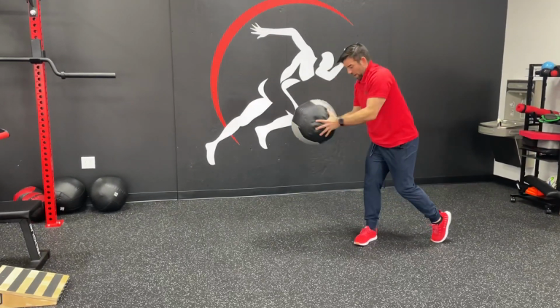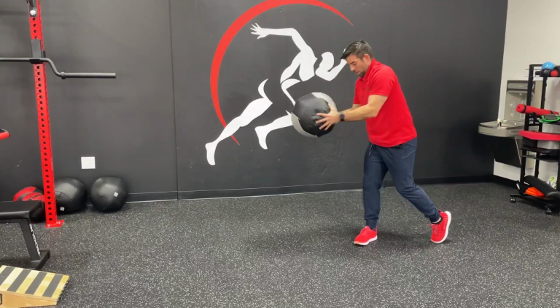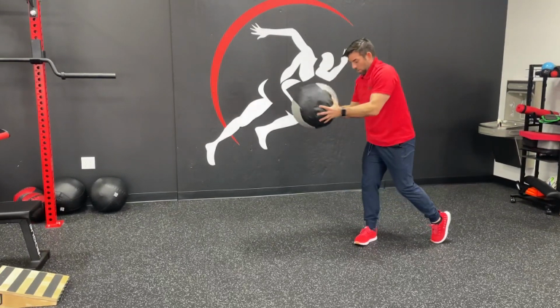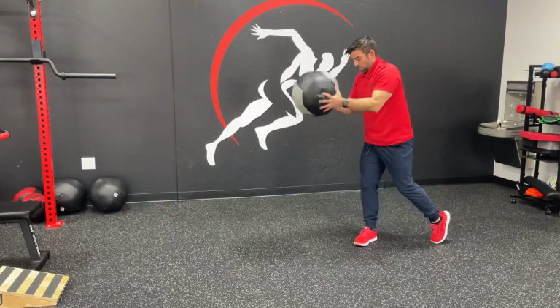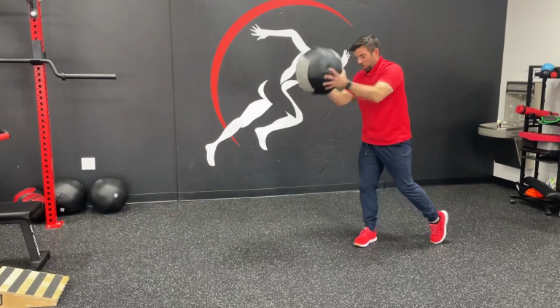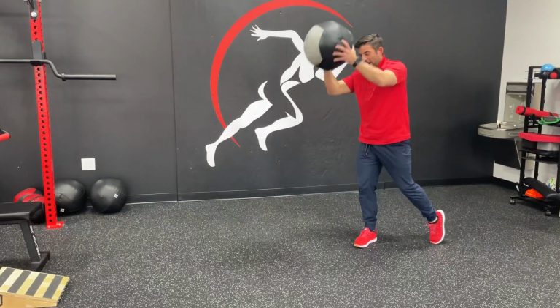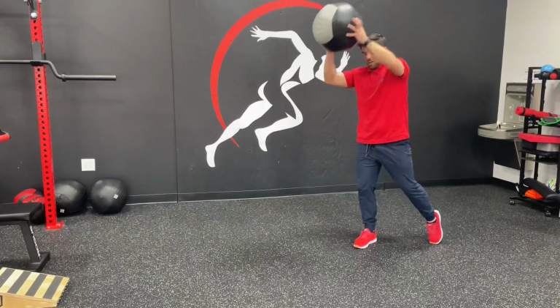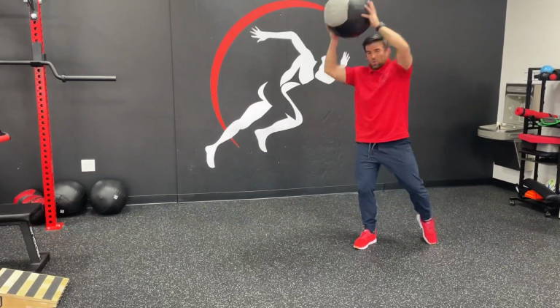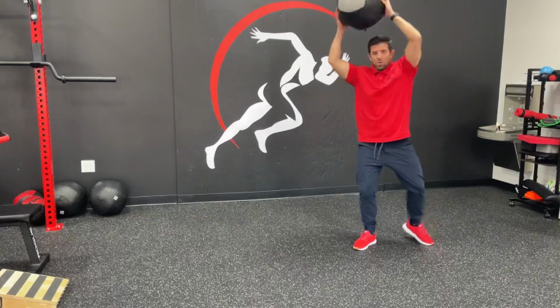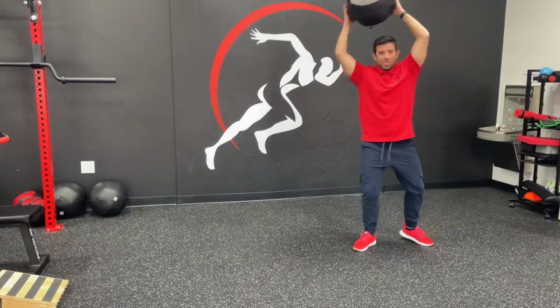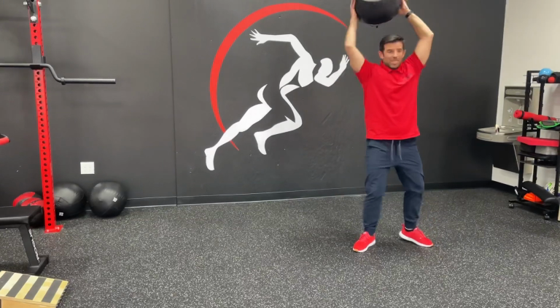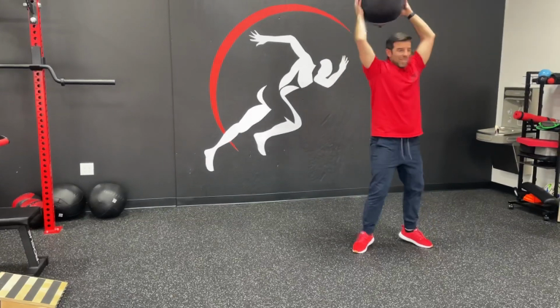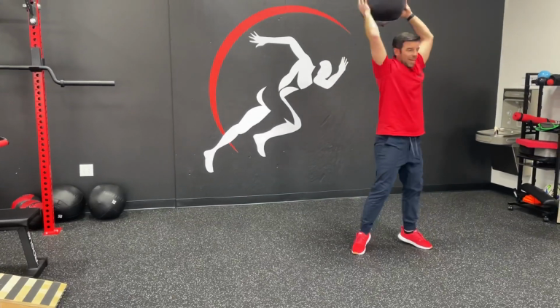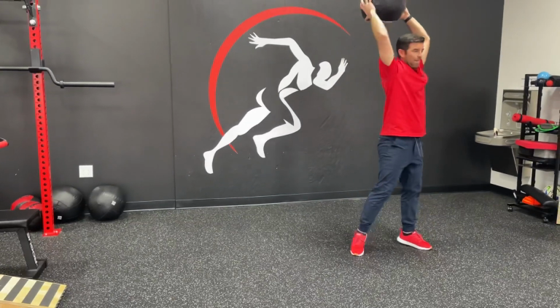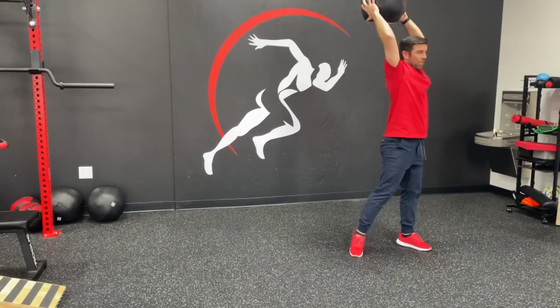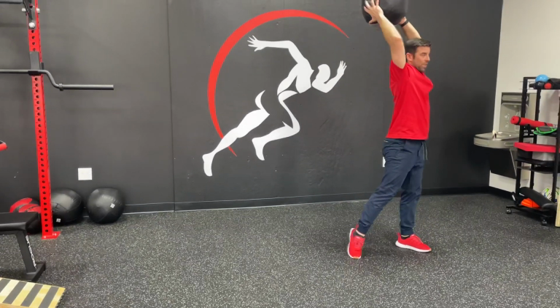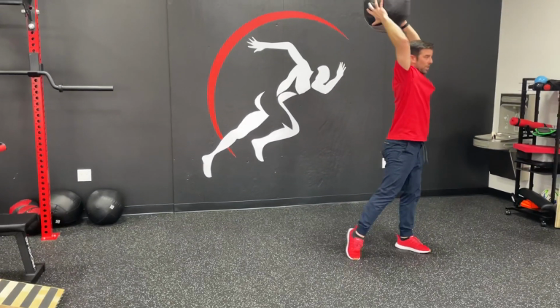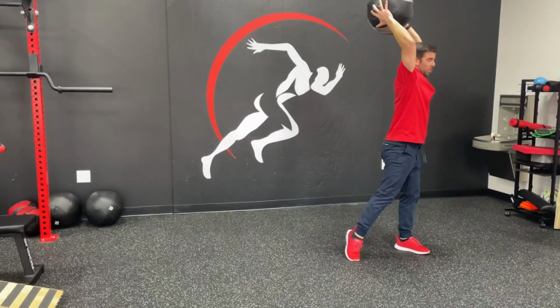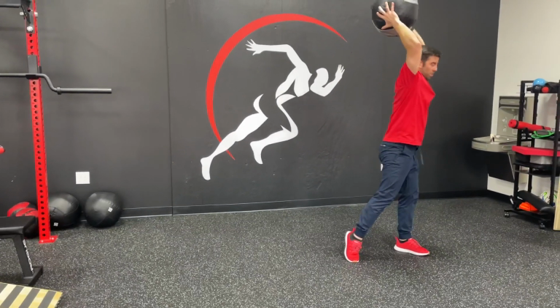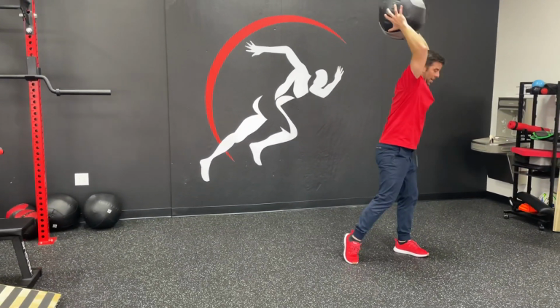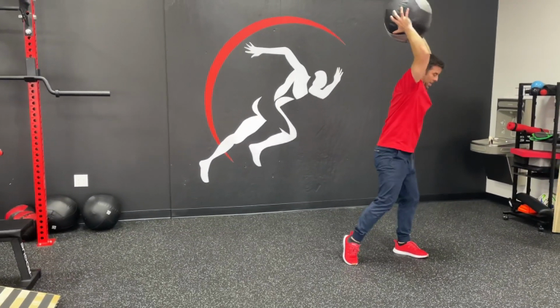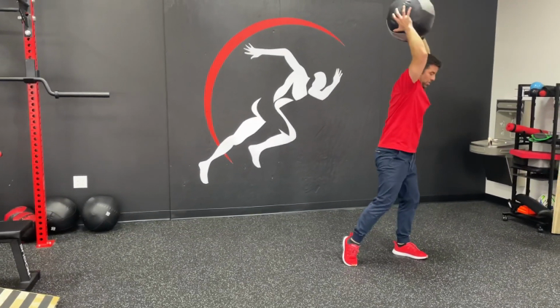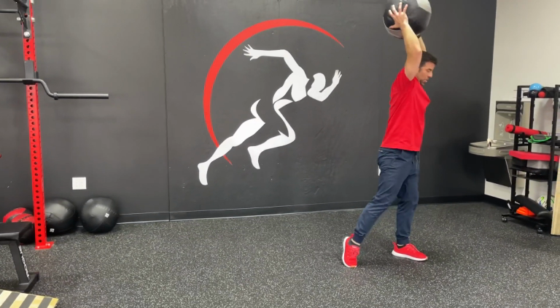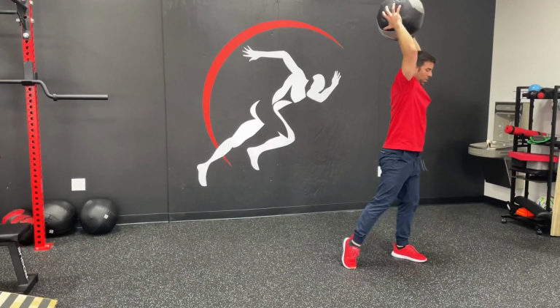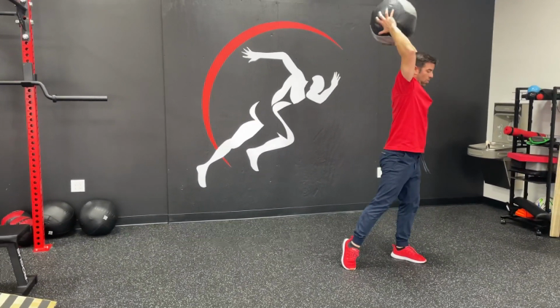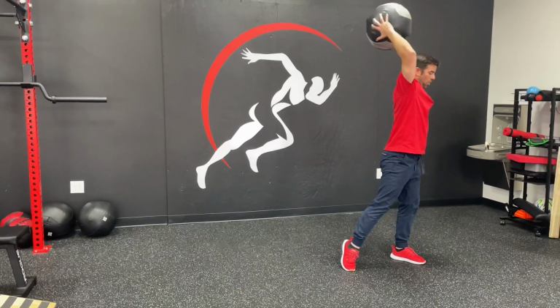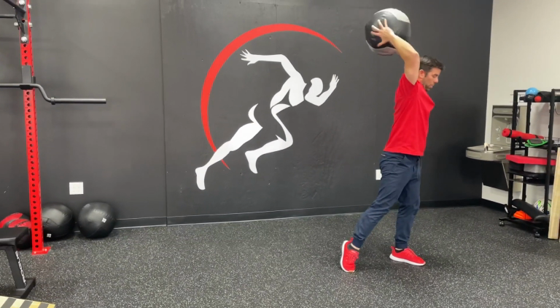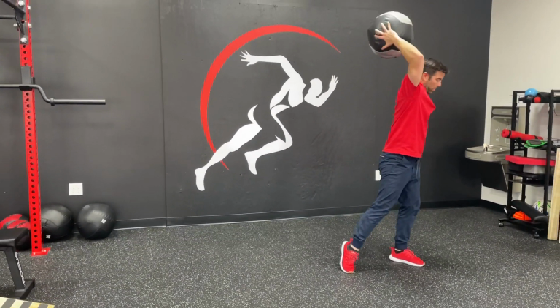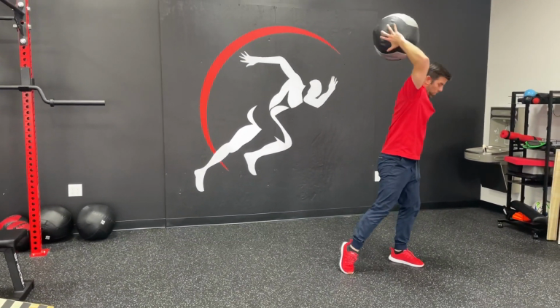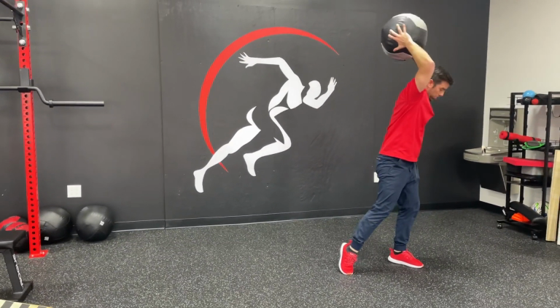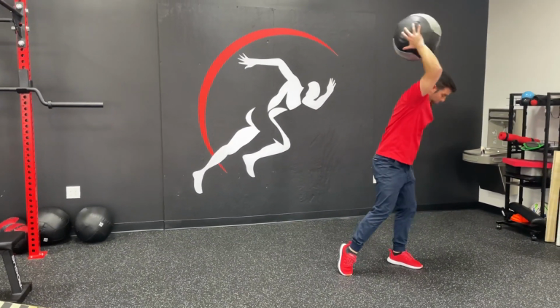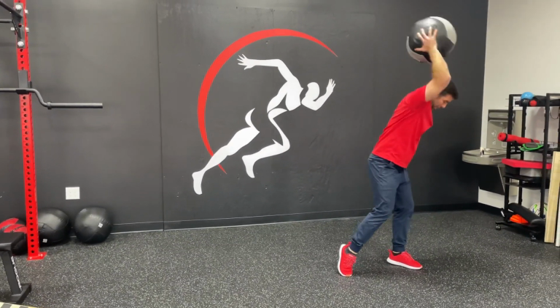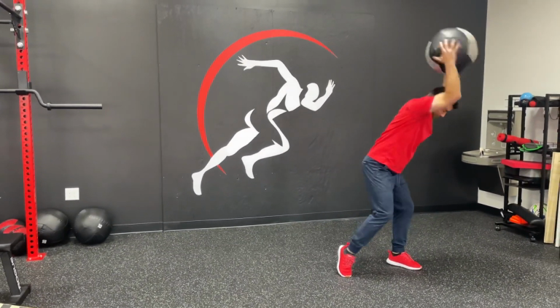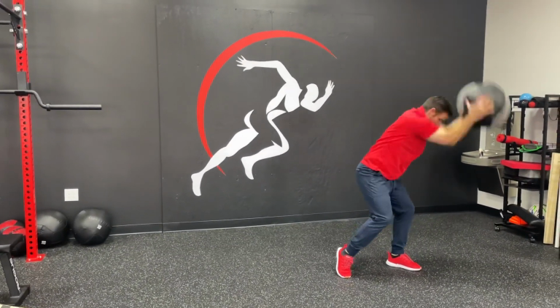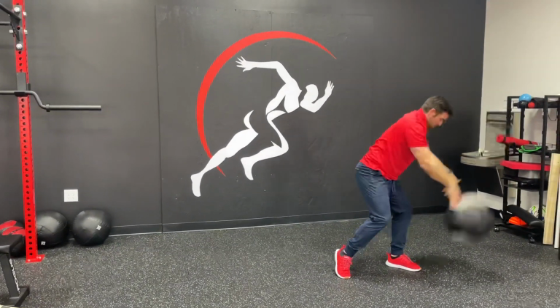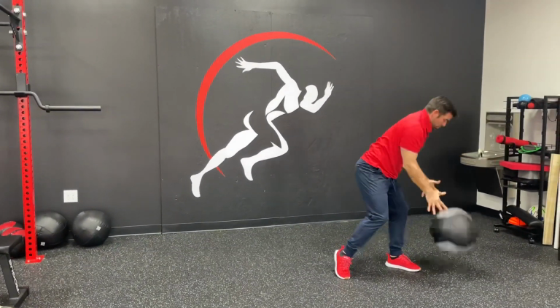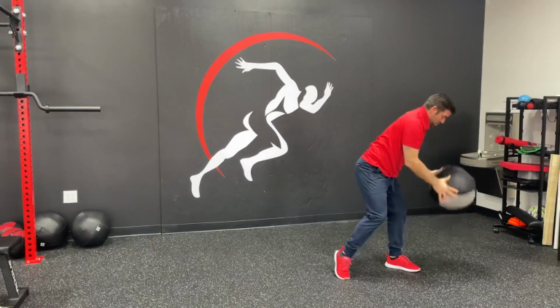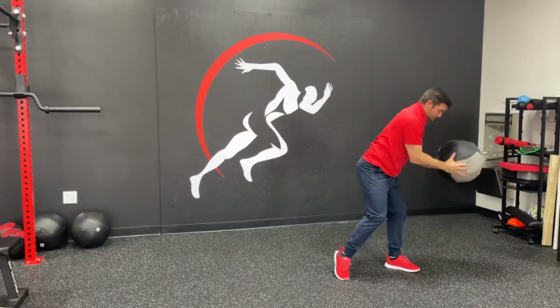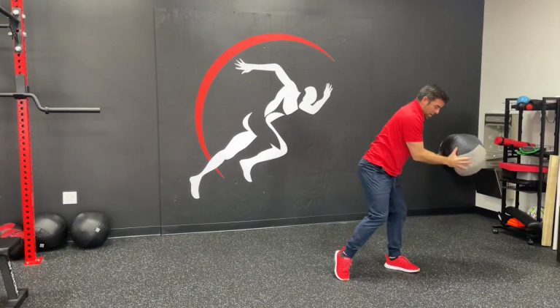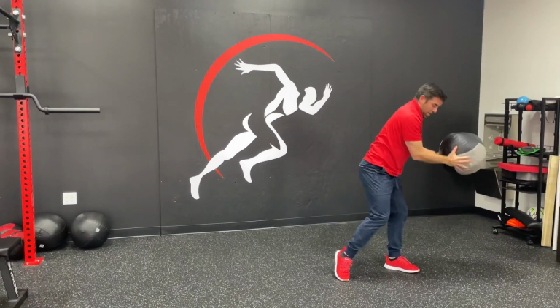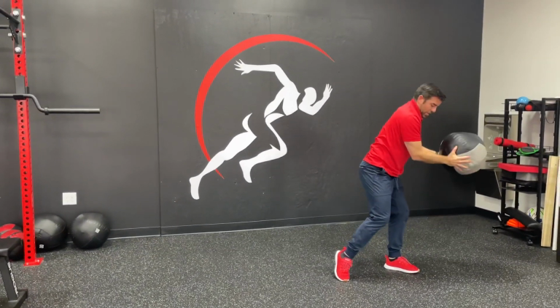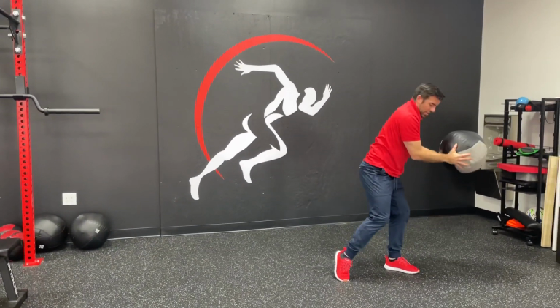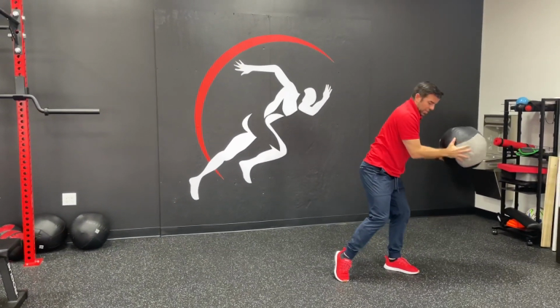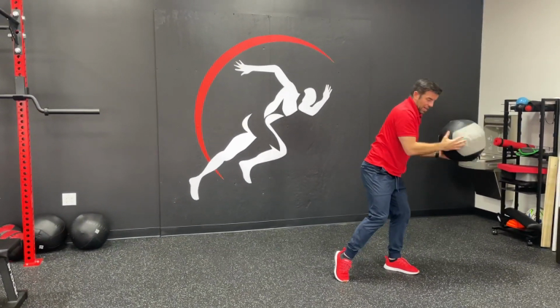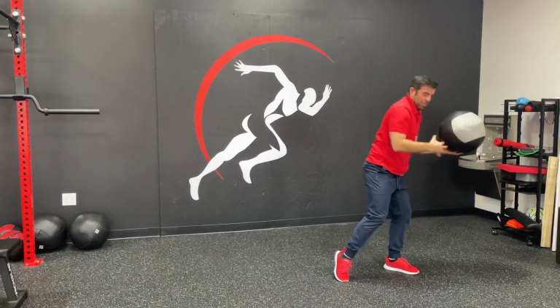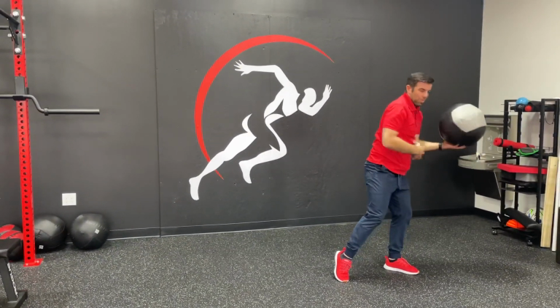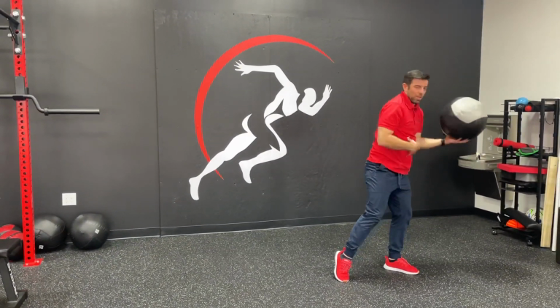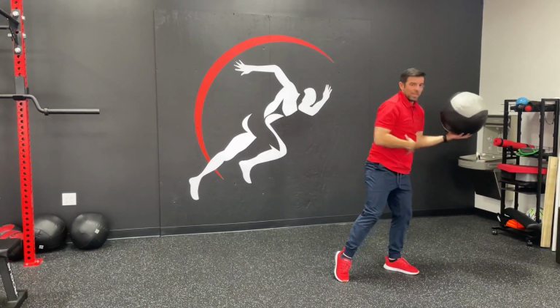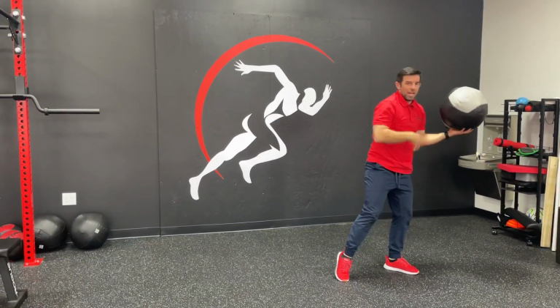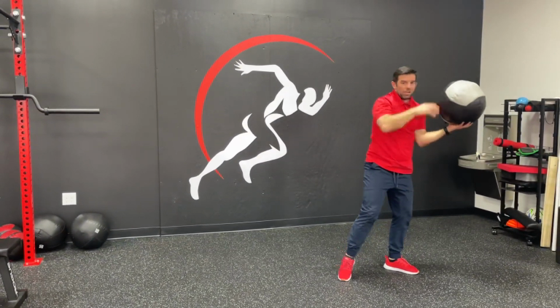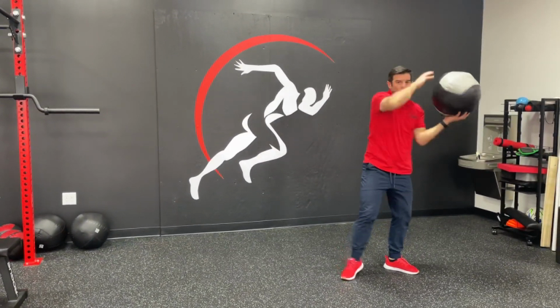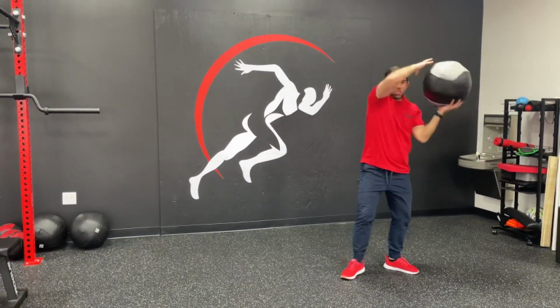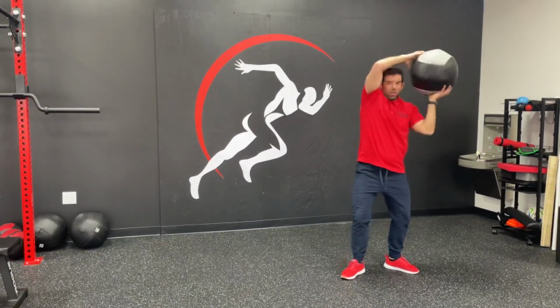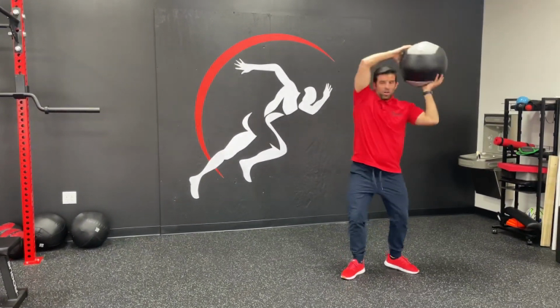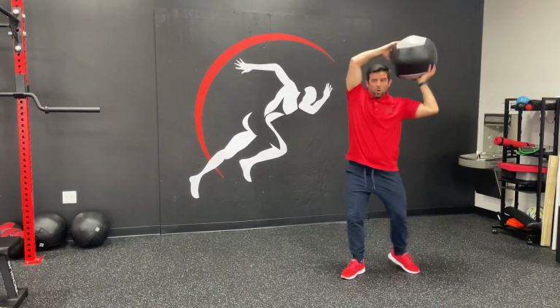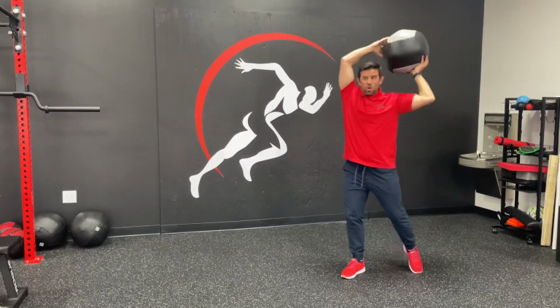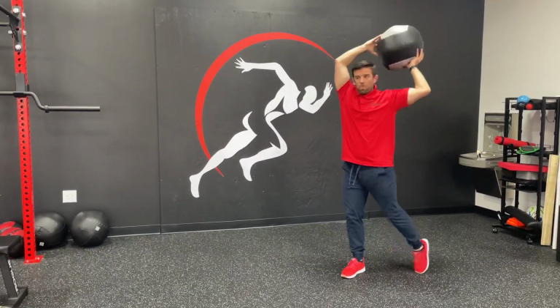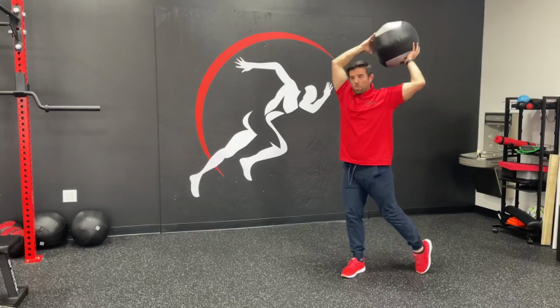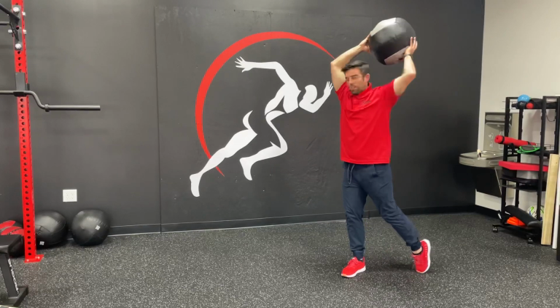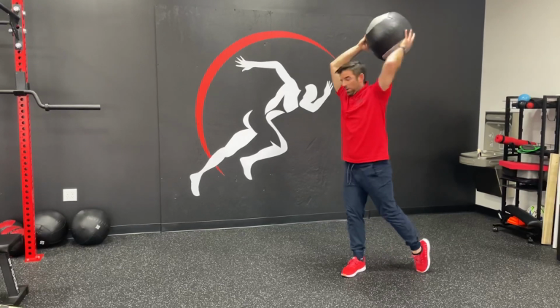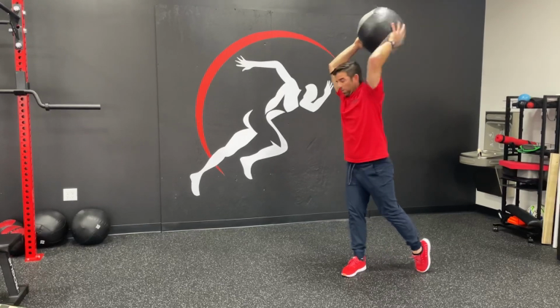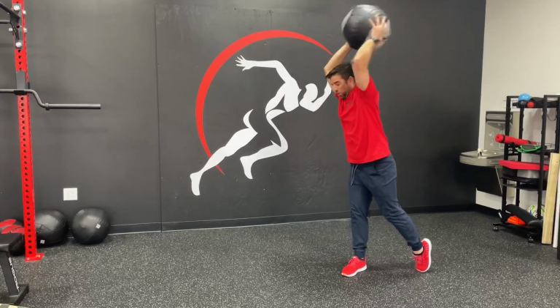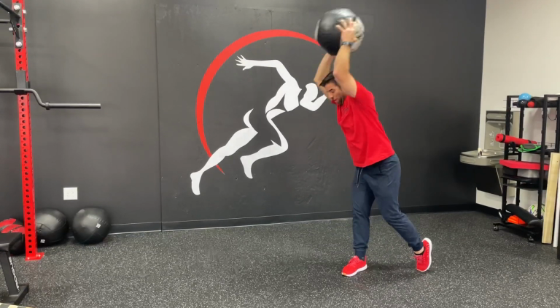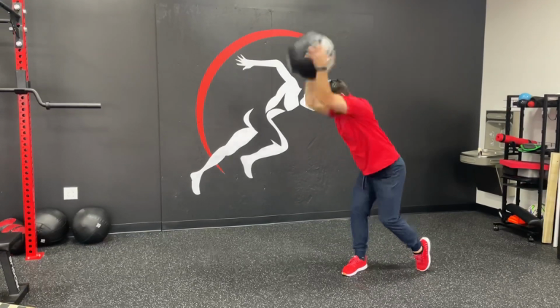What we're trying to do when we slam is use our core to pull straight down — slam the ball down using our core, pivoting with our hip.